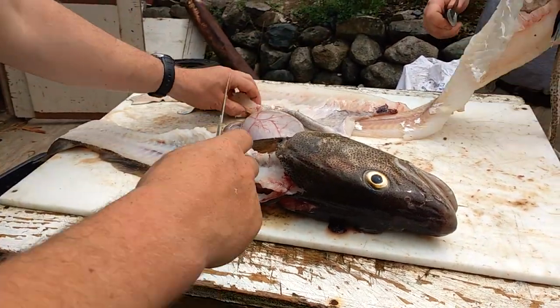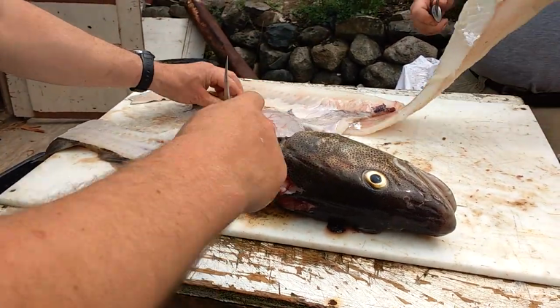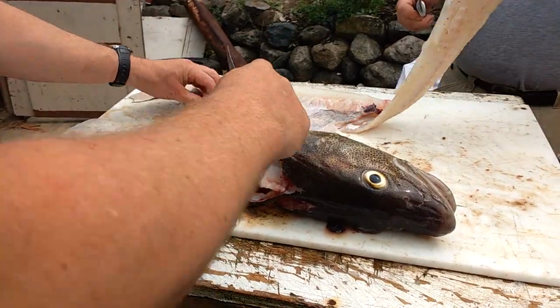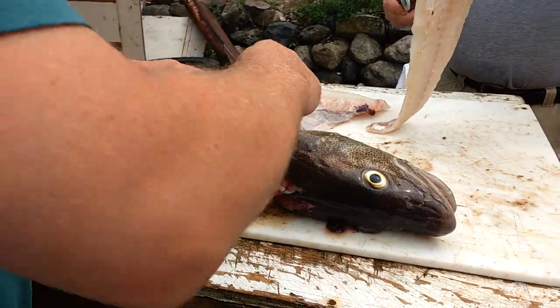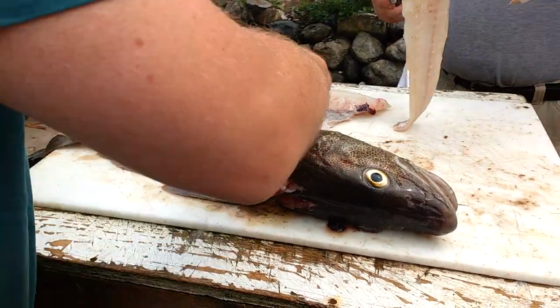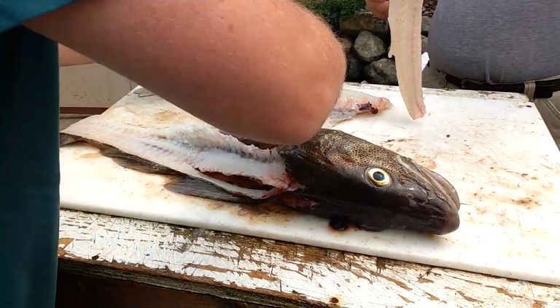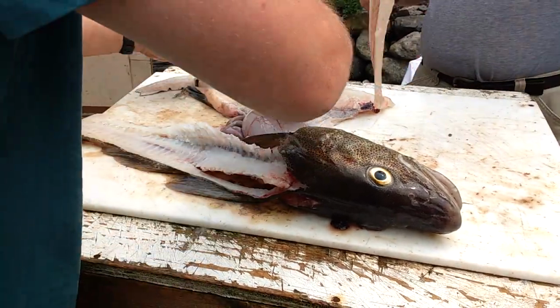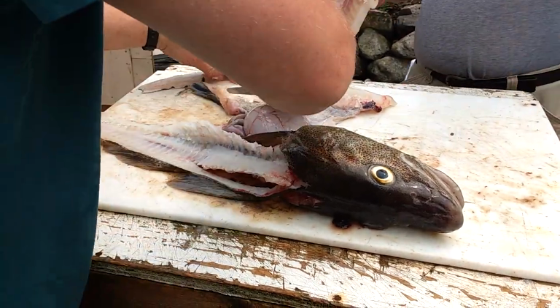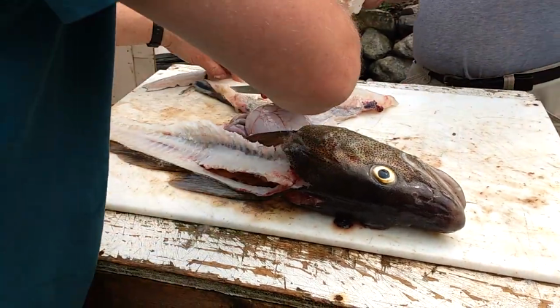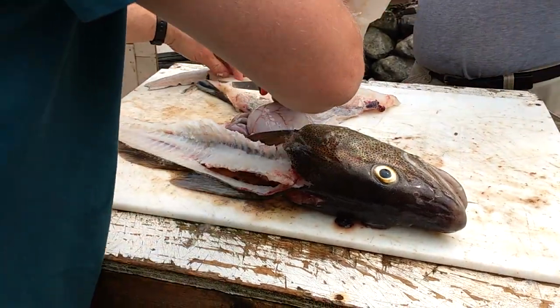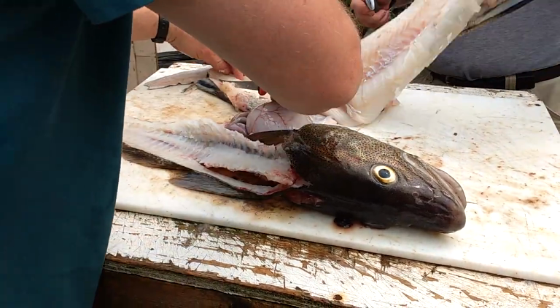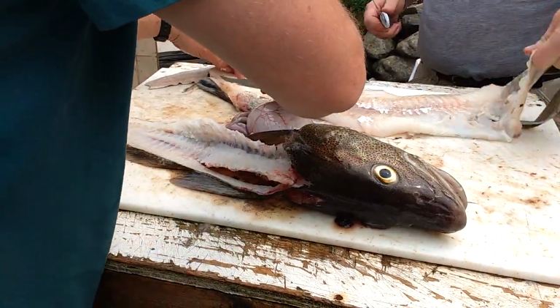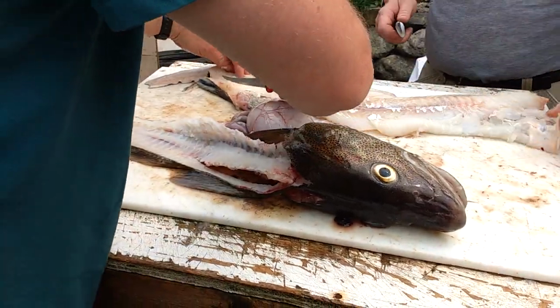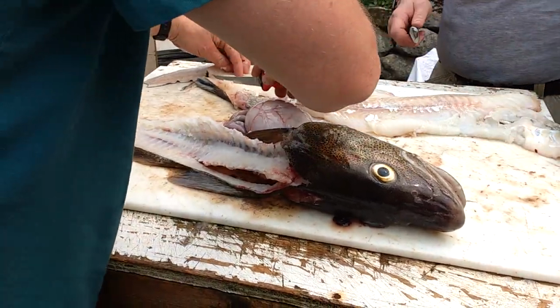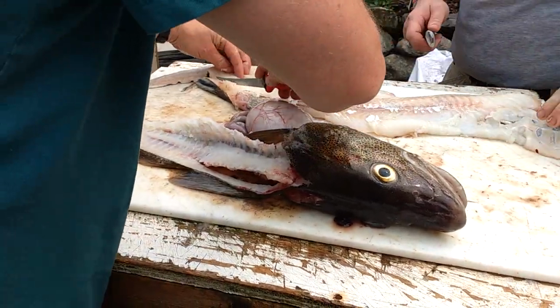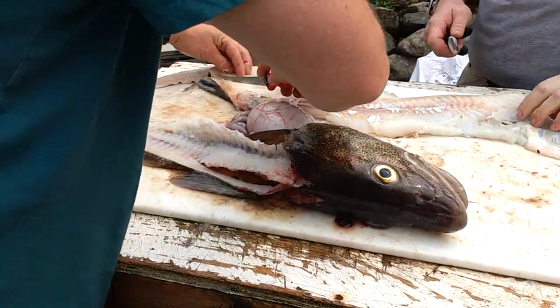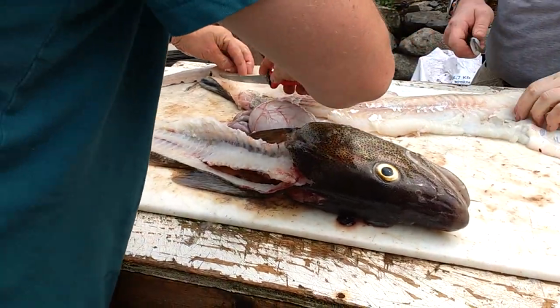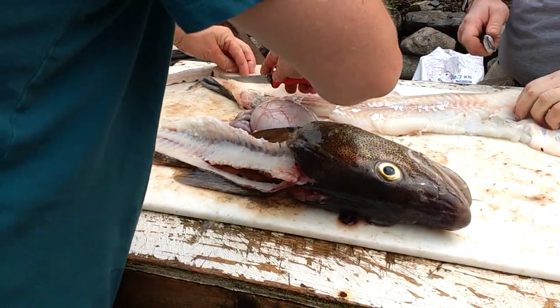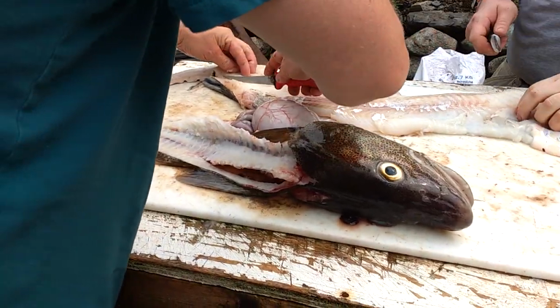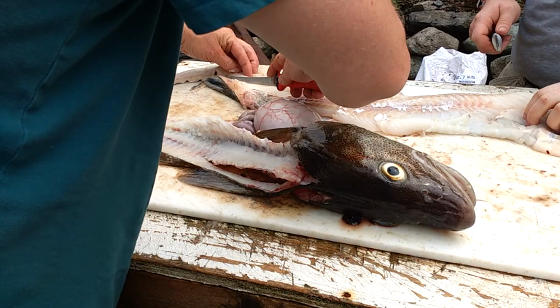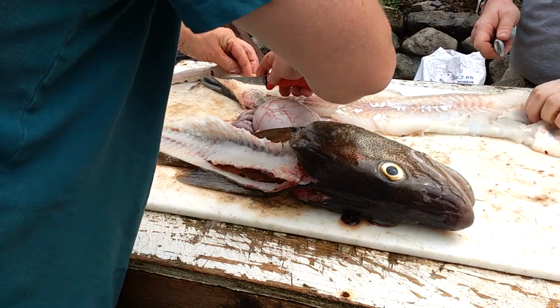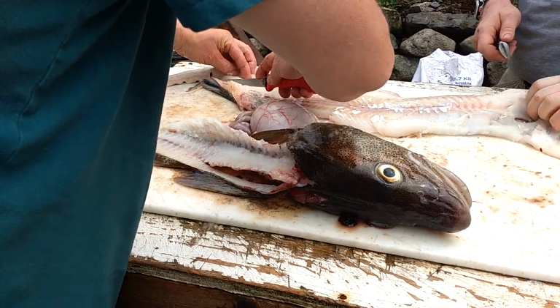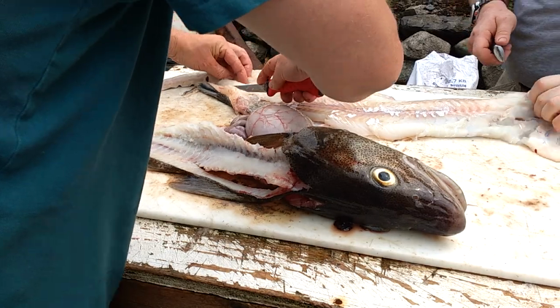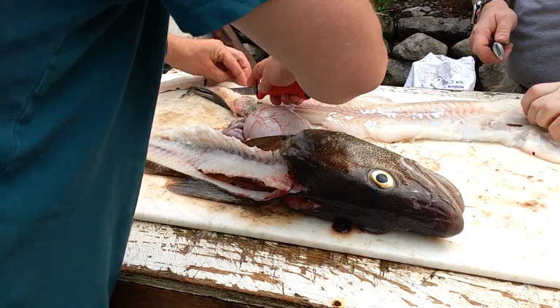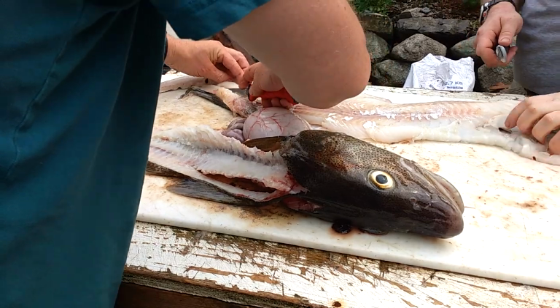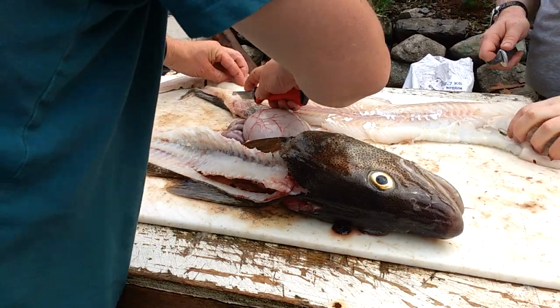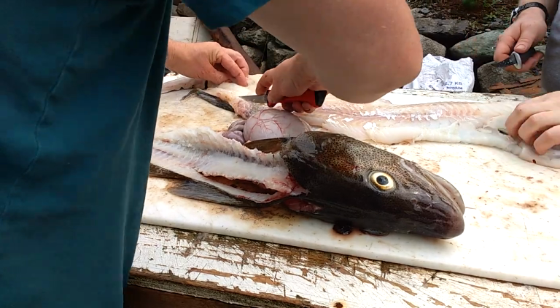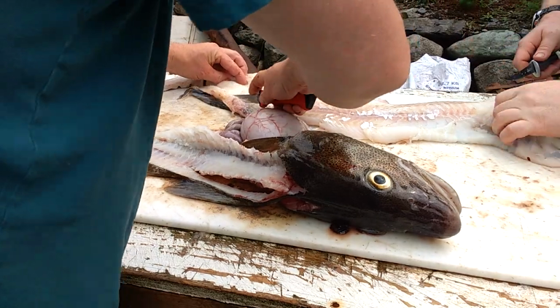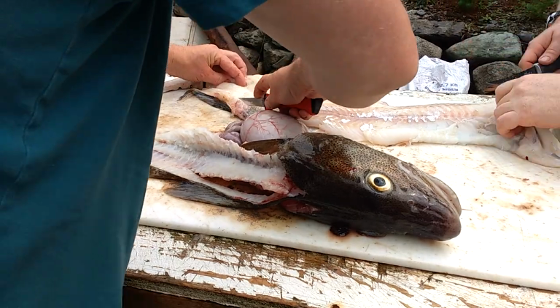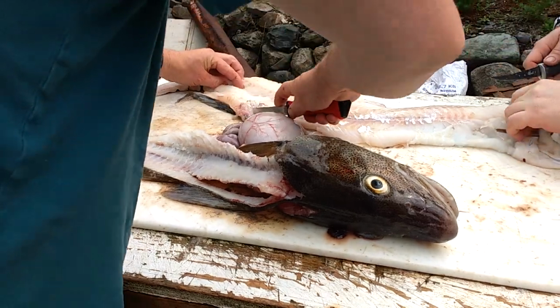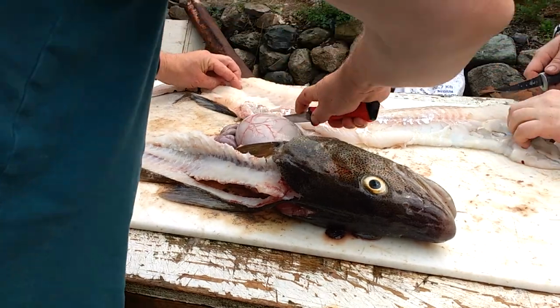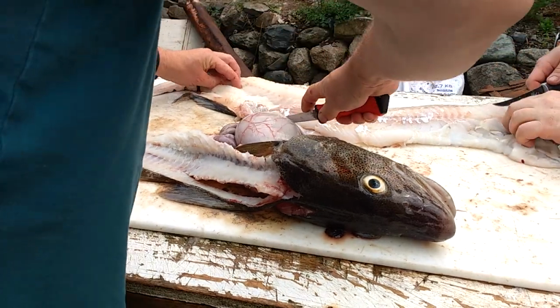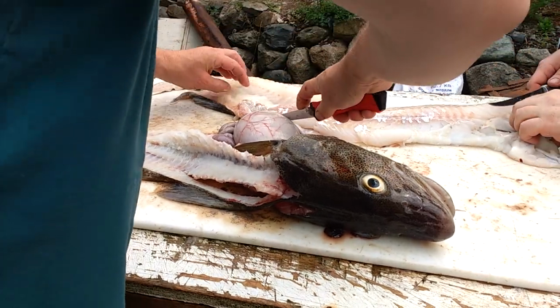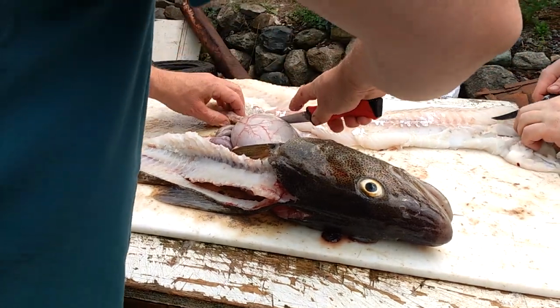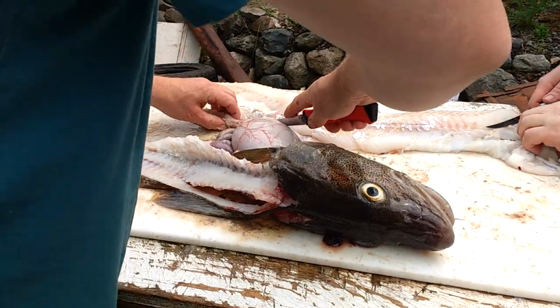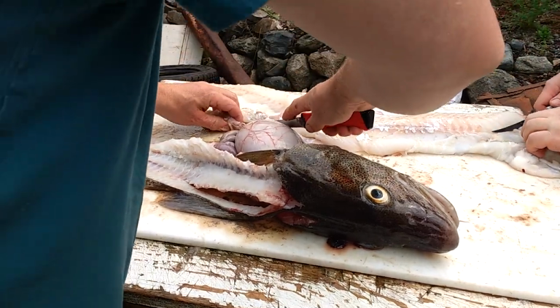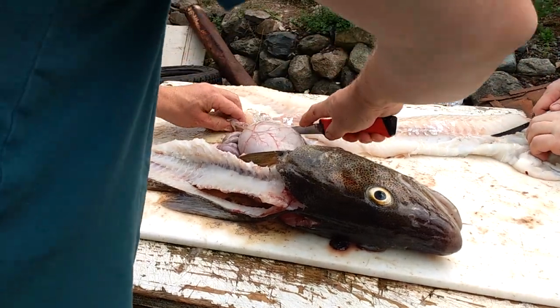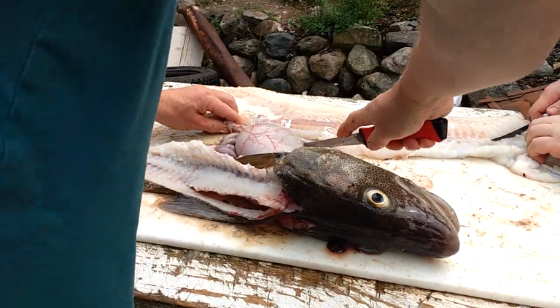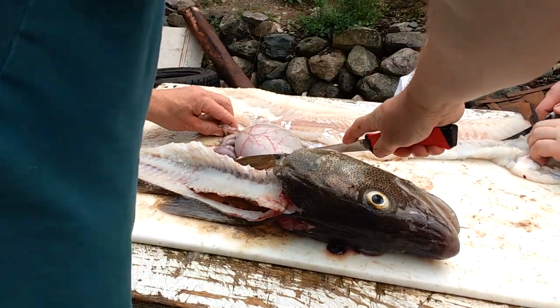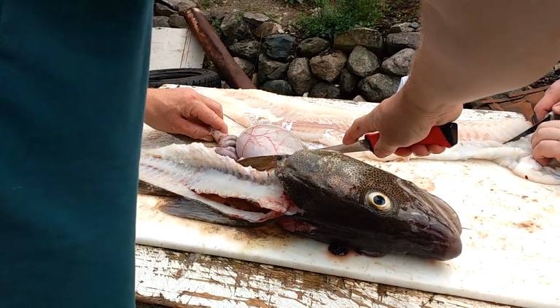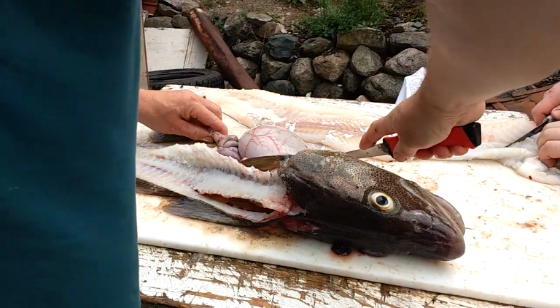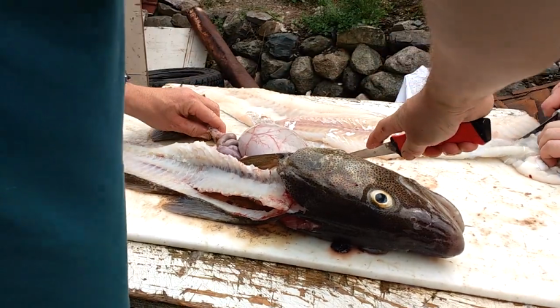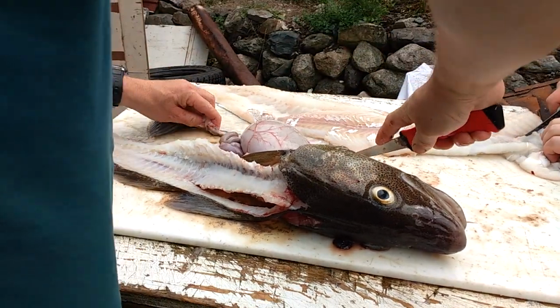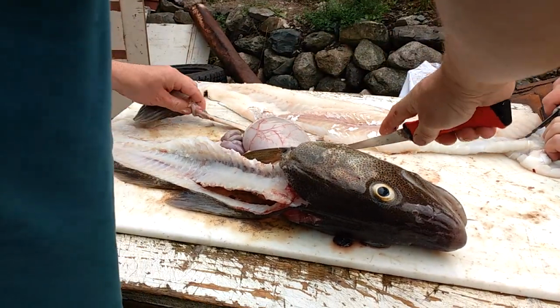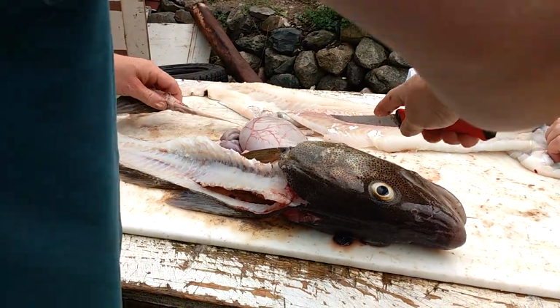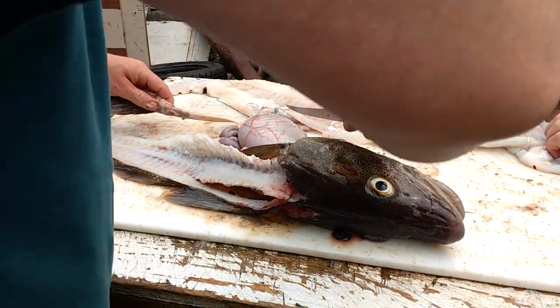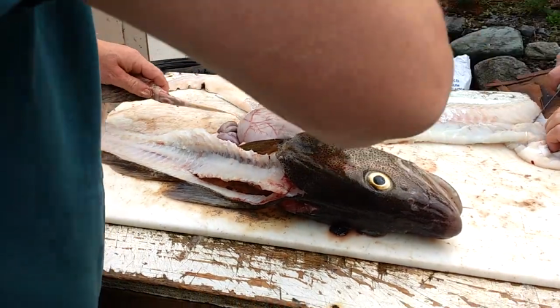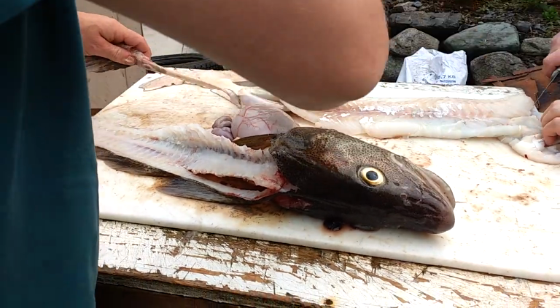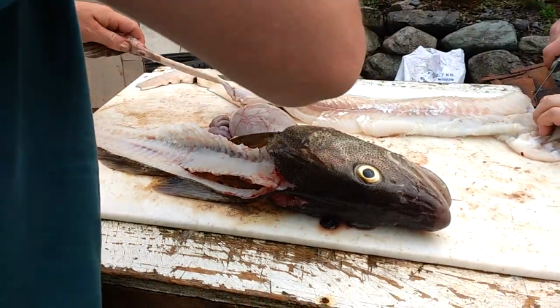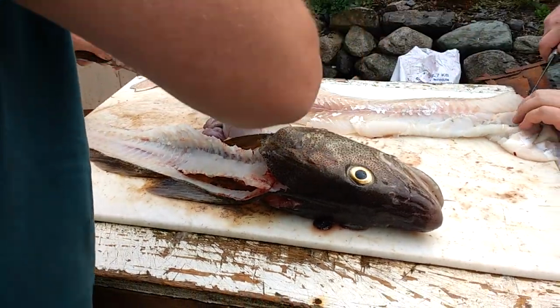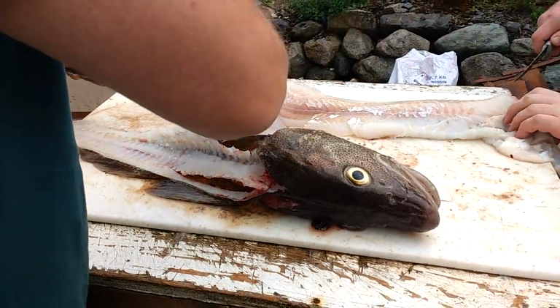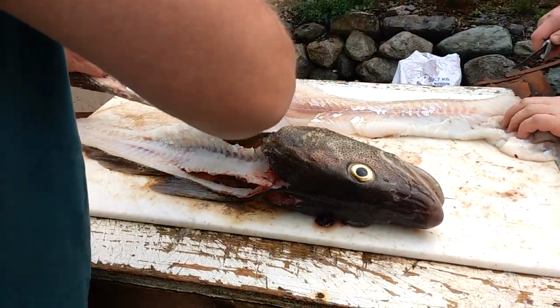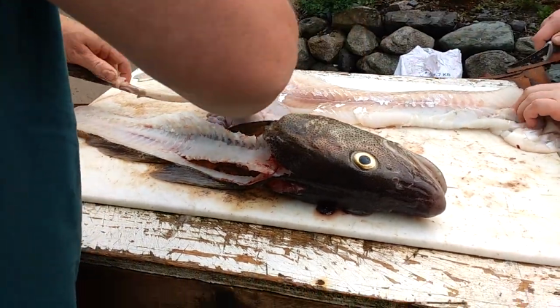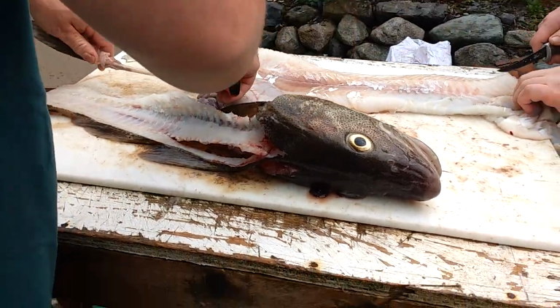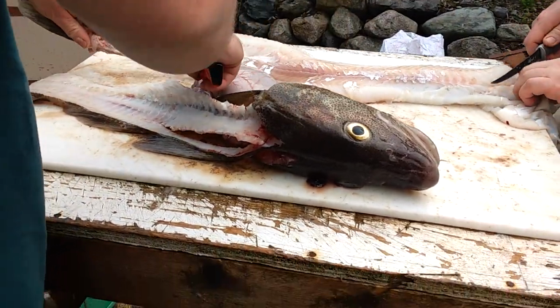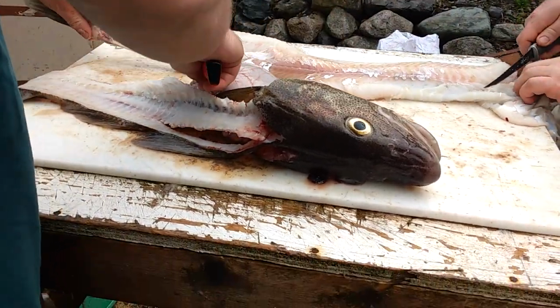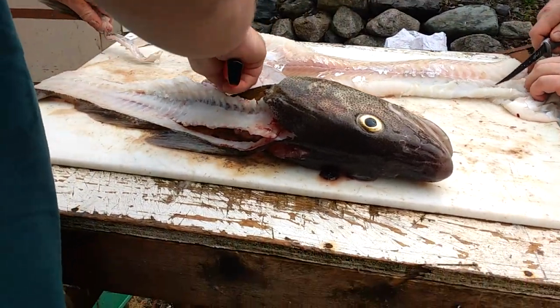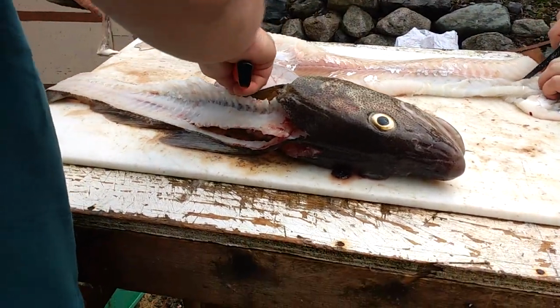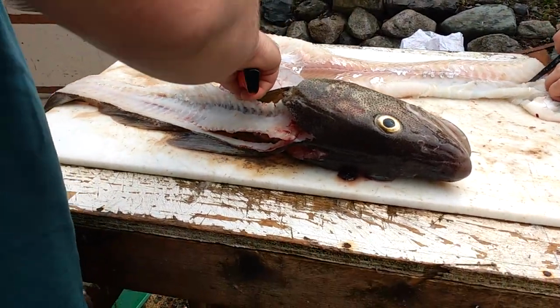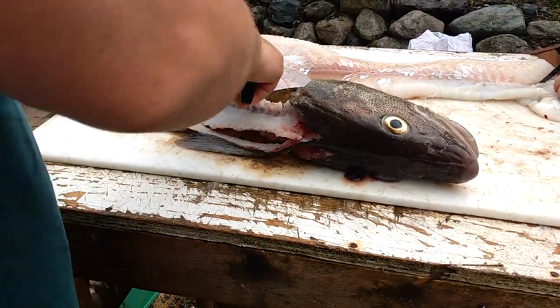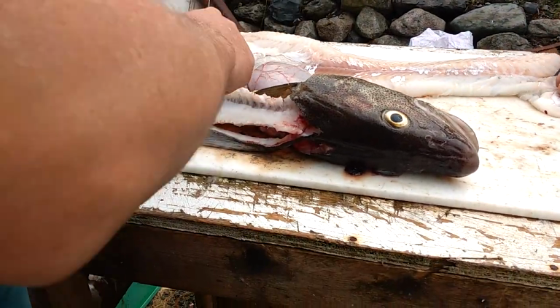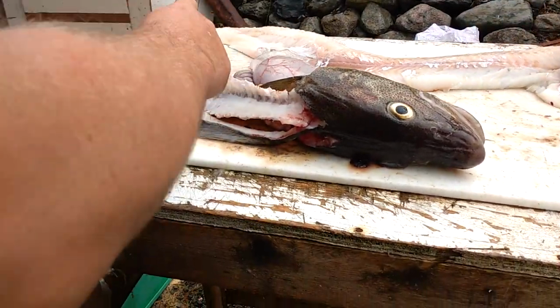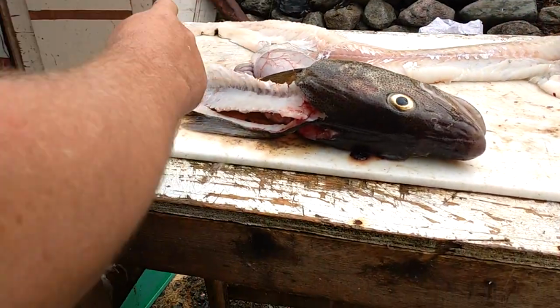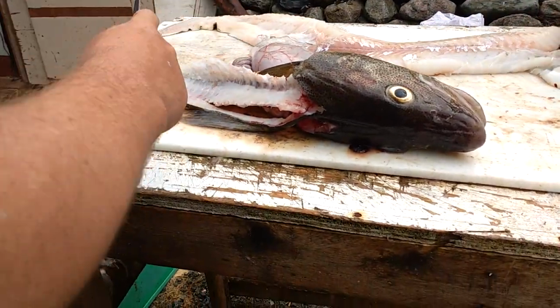It's that one done. My baby brother, he's skinning them and boning them.